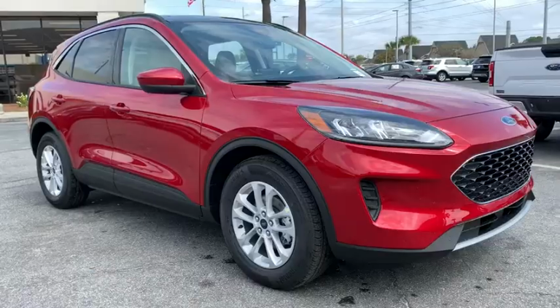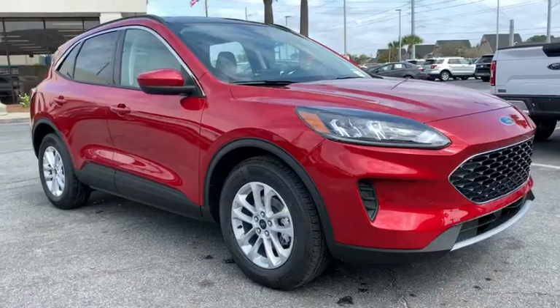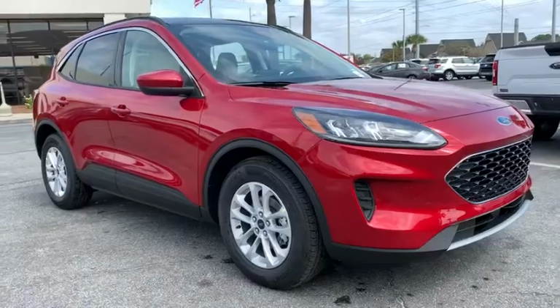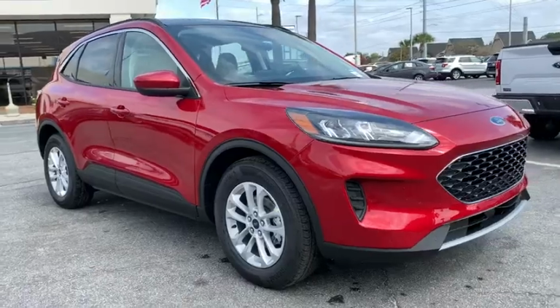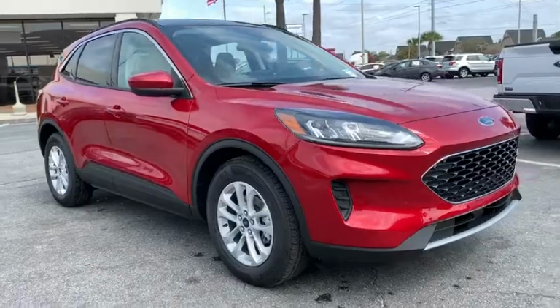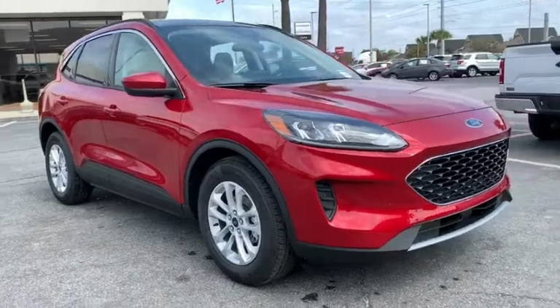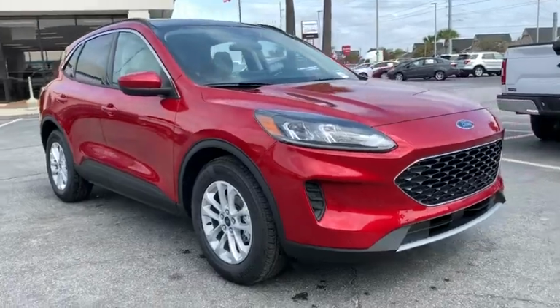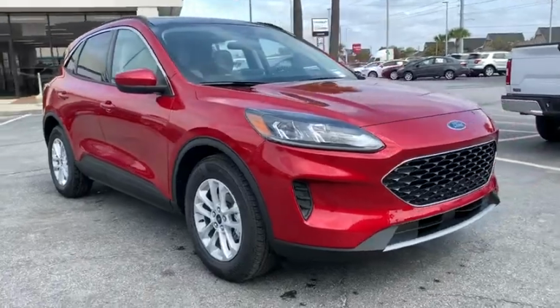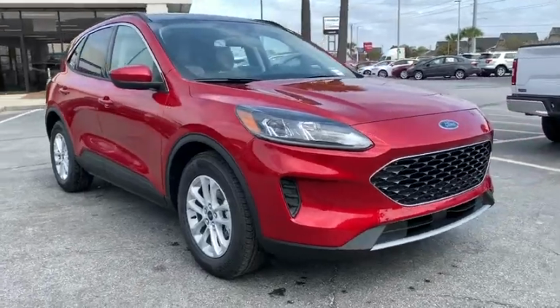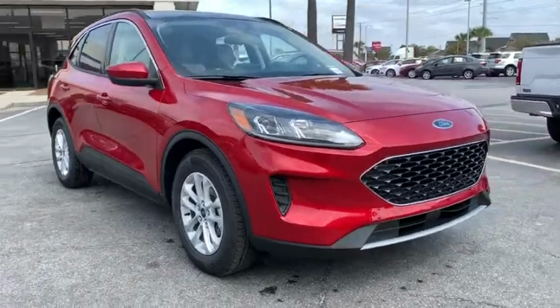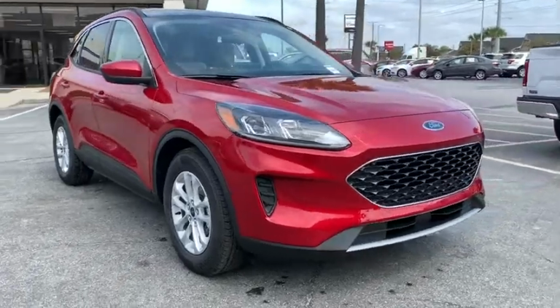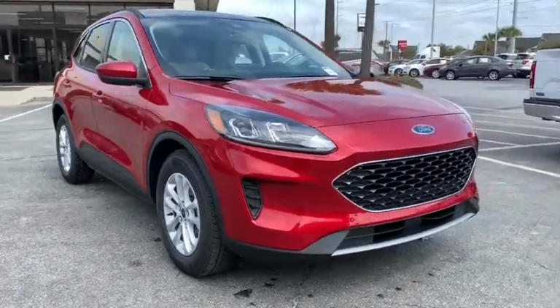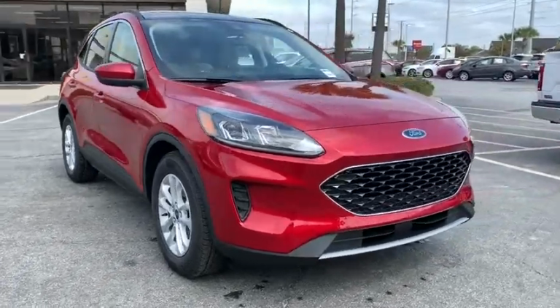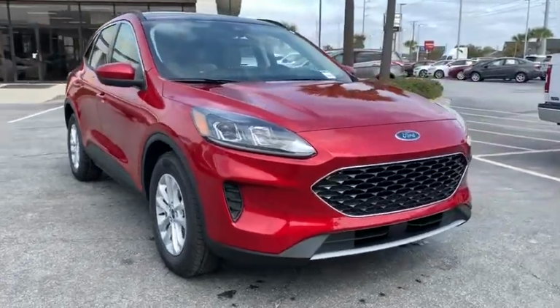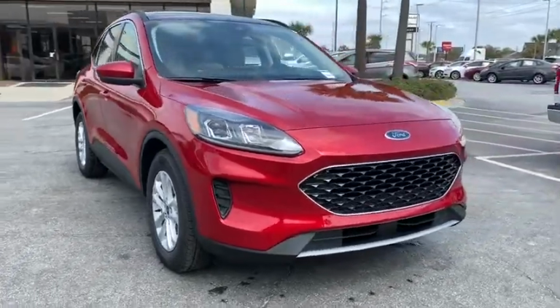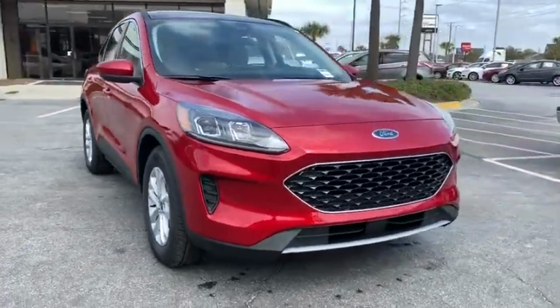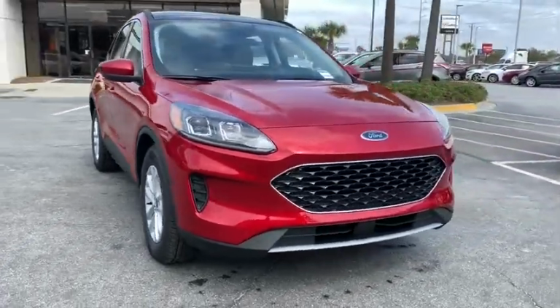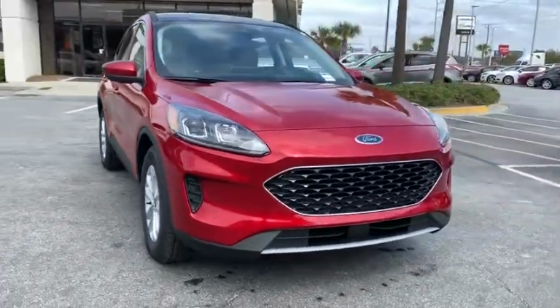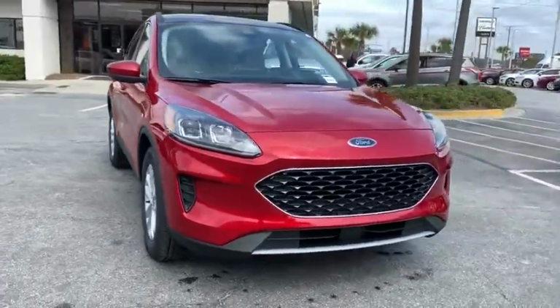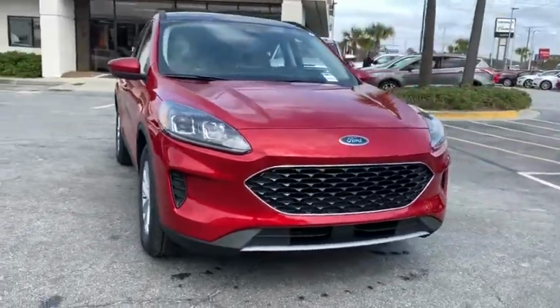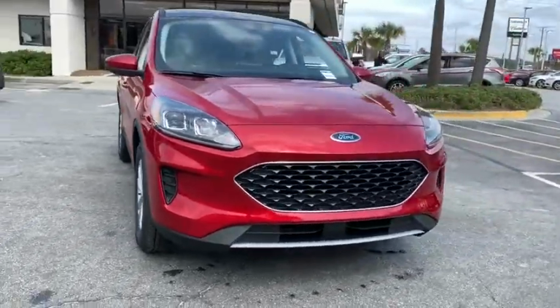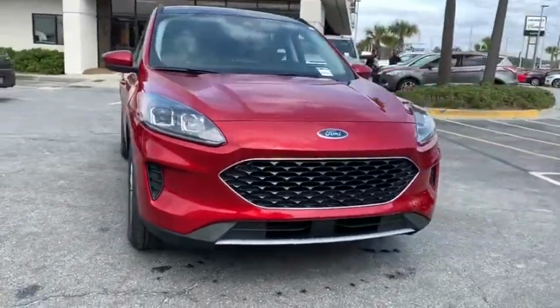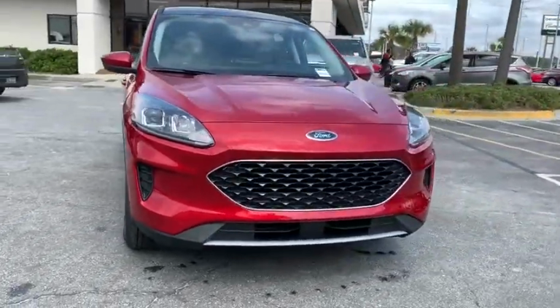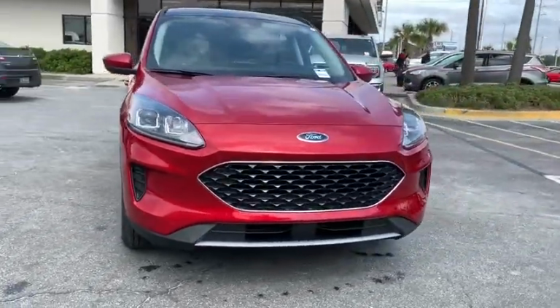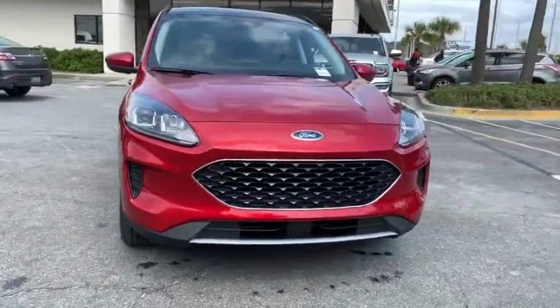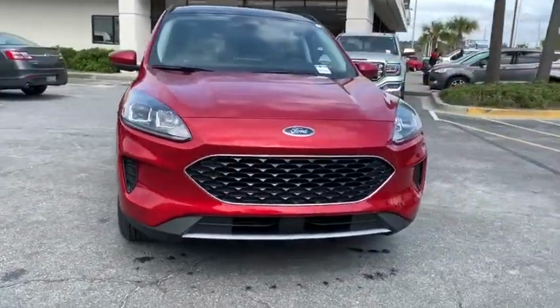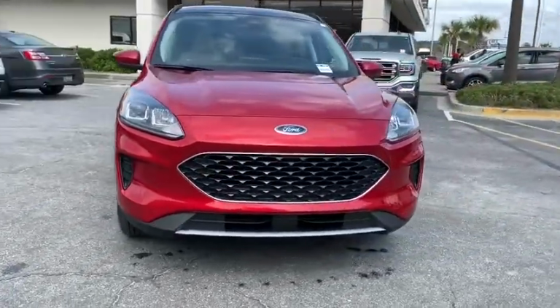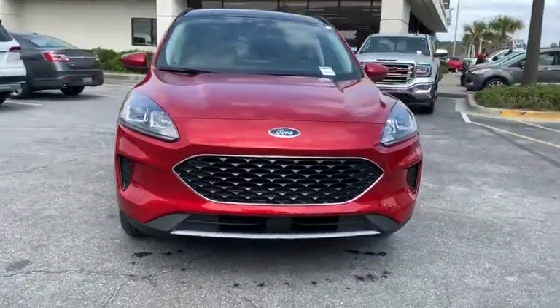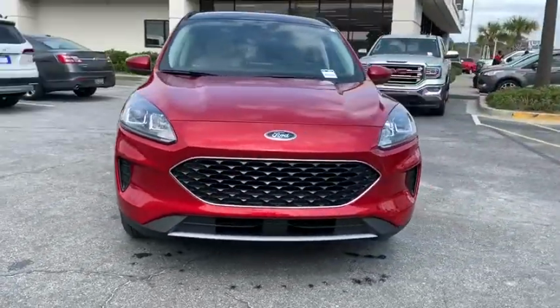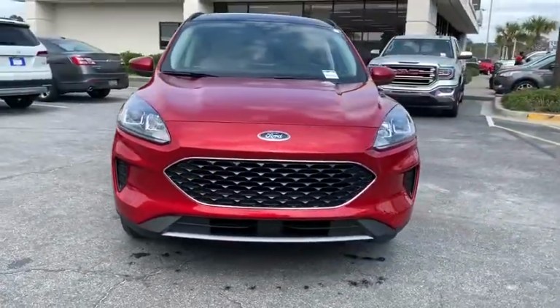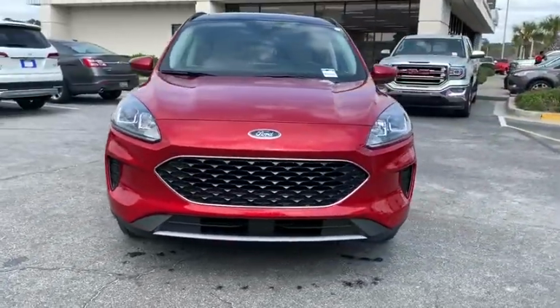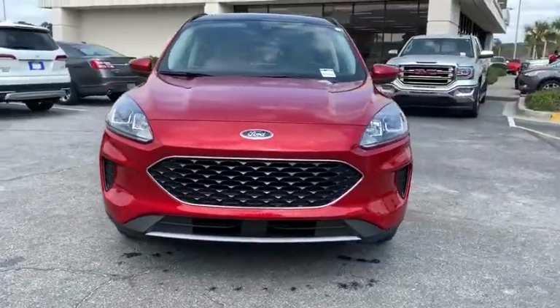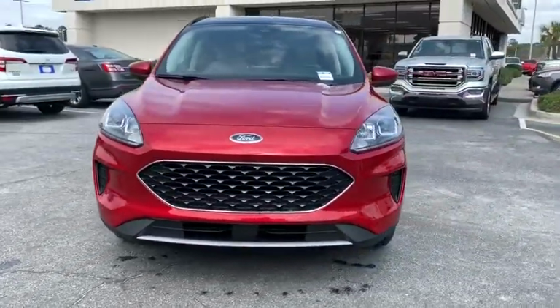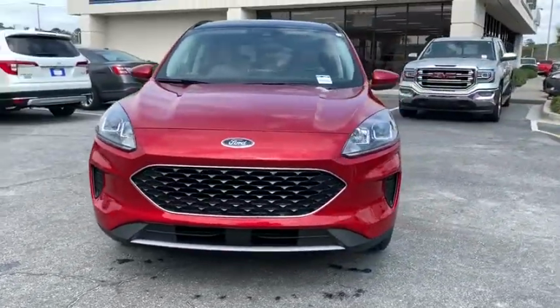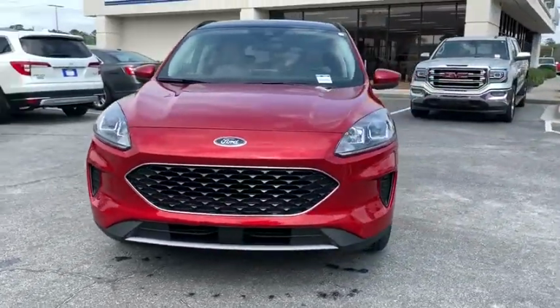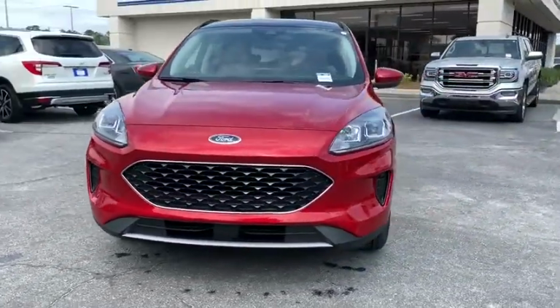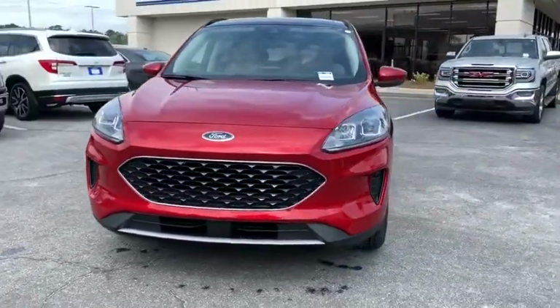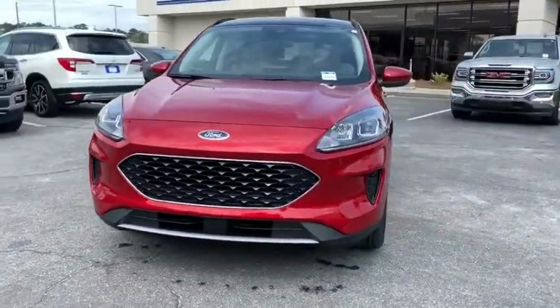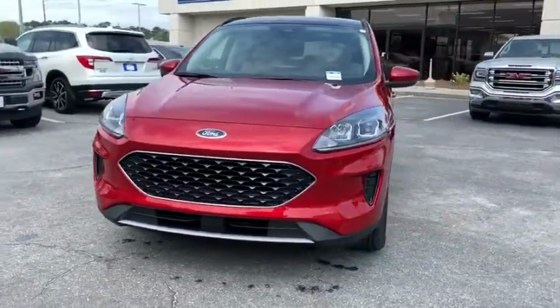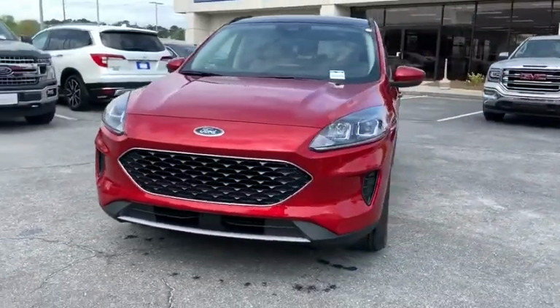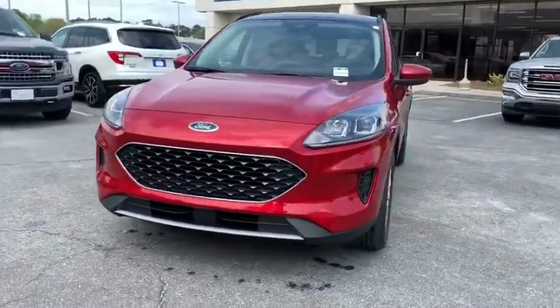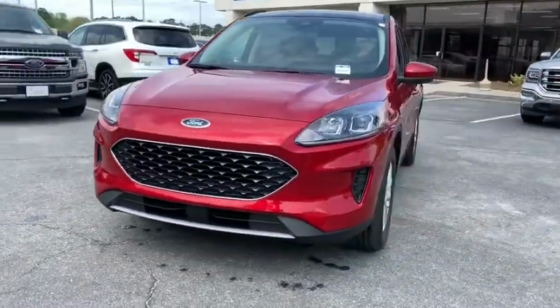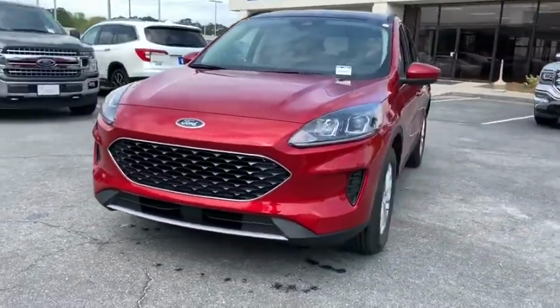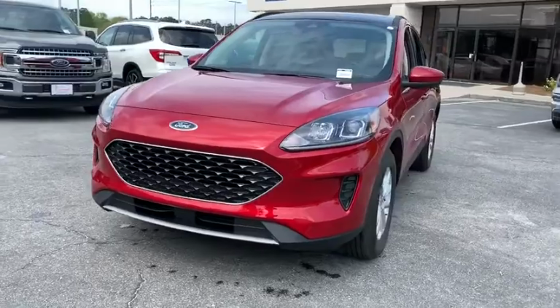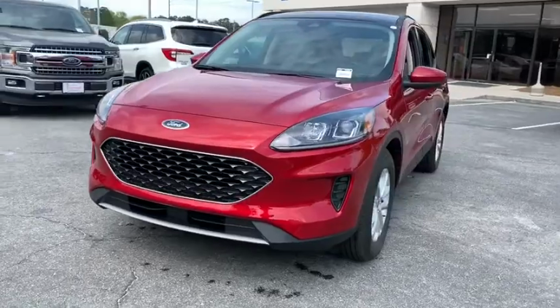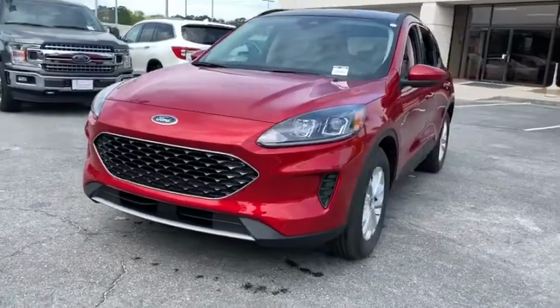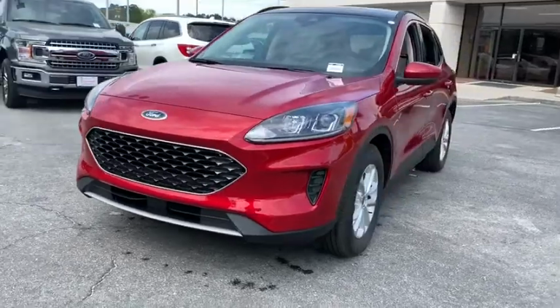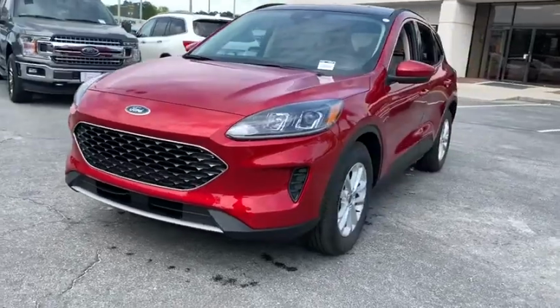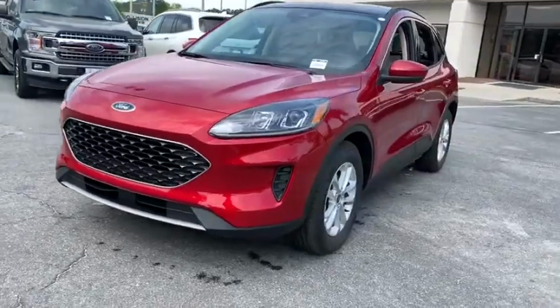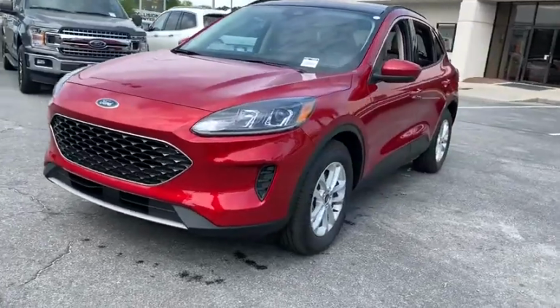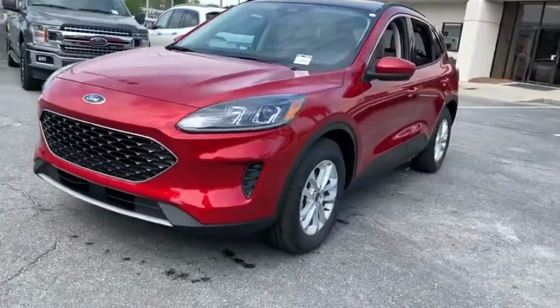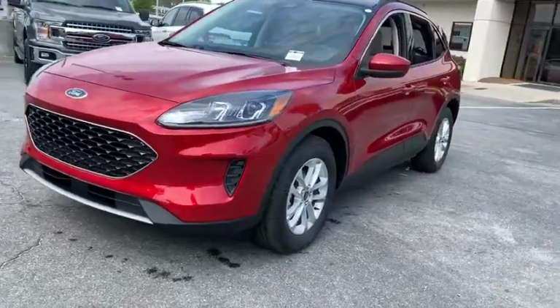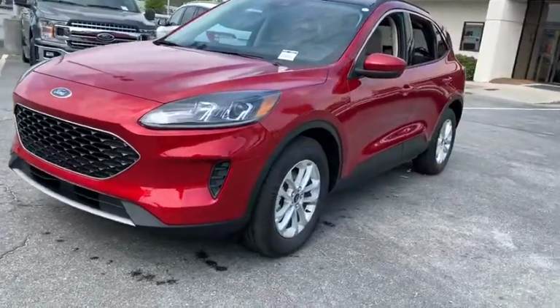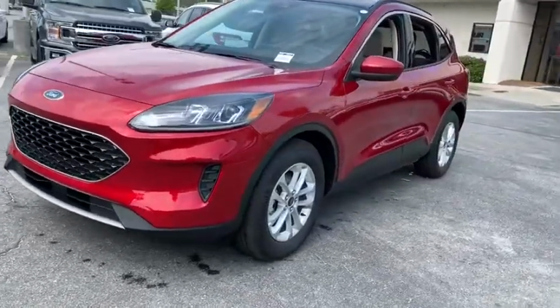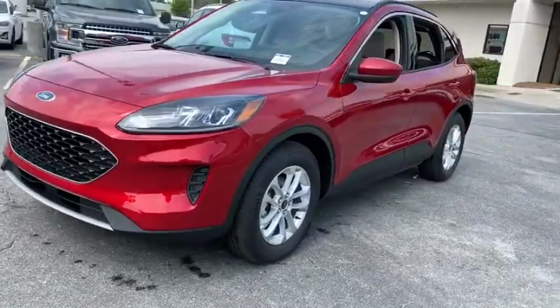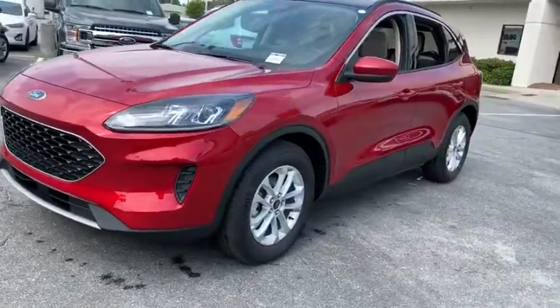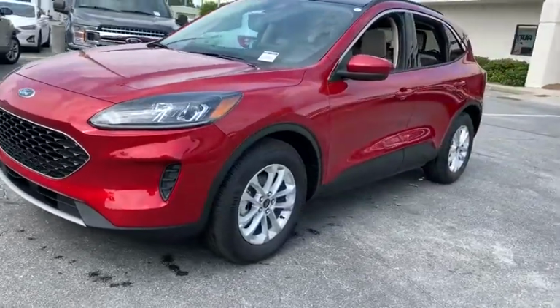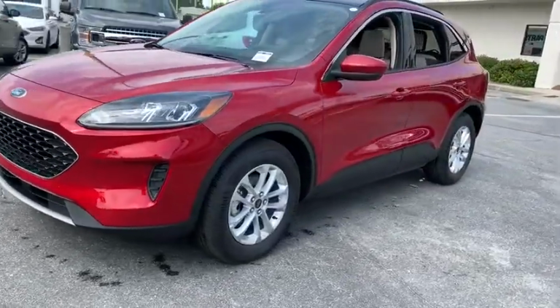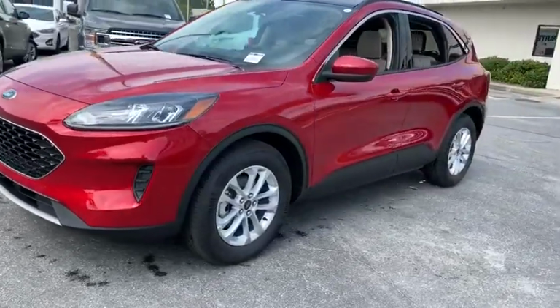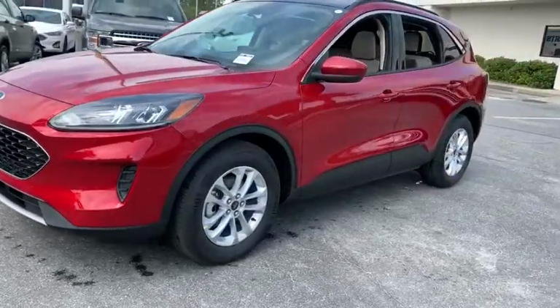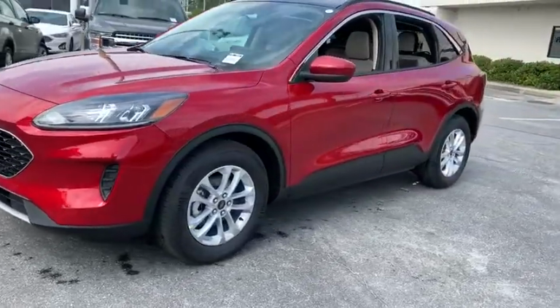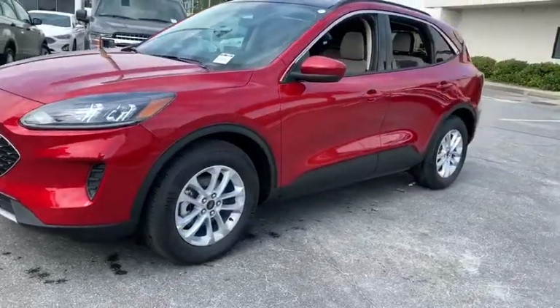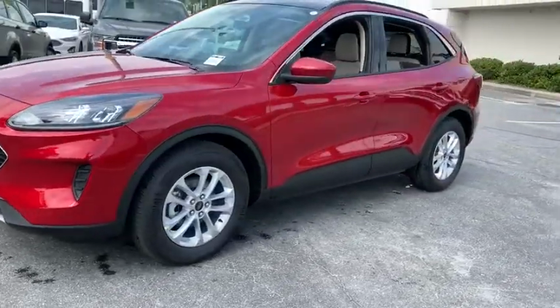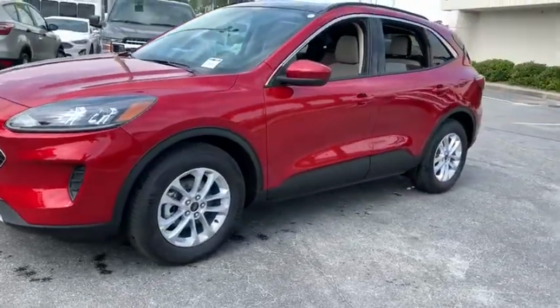Stop by and take a look at the 2020 Ford Escape. Gas engines flex, tow, sip and go with Ford Escape.